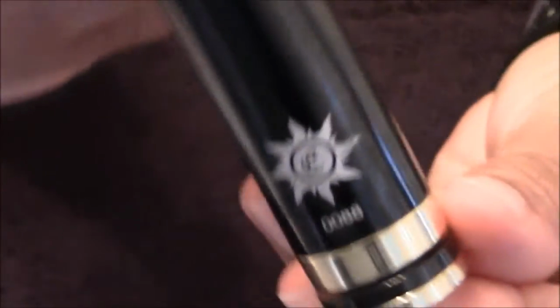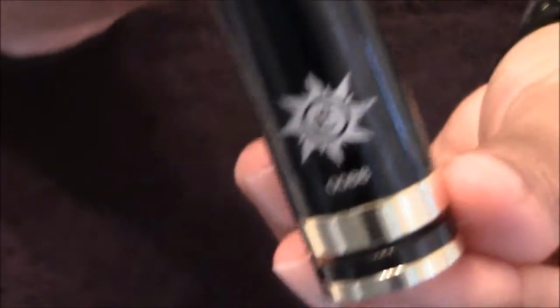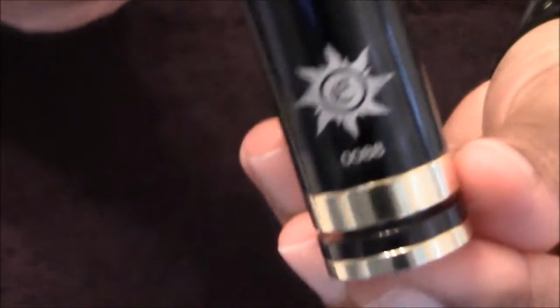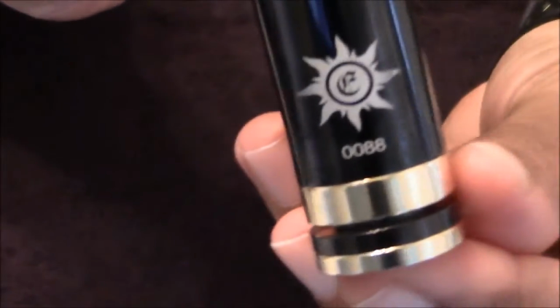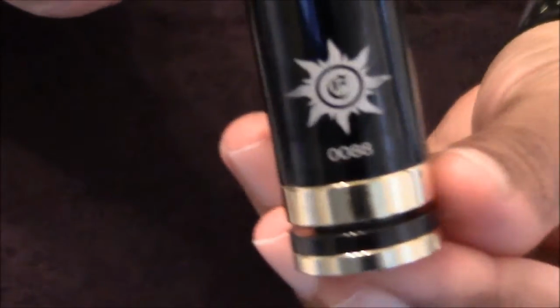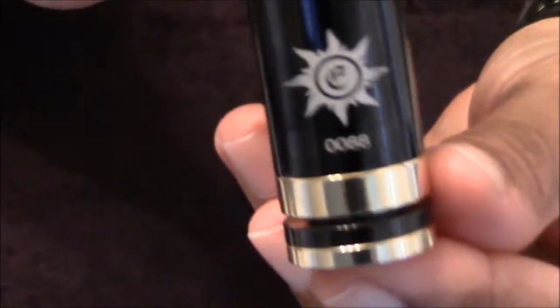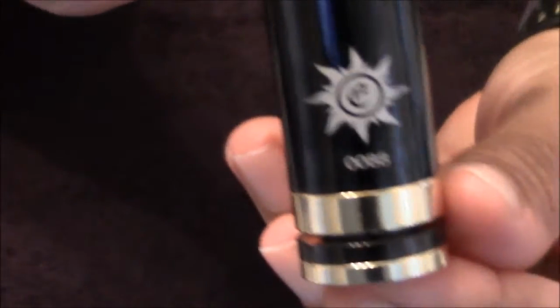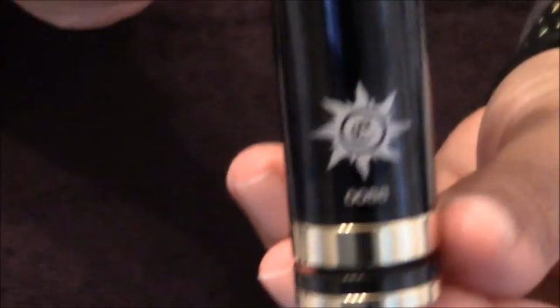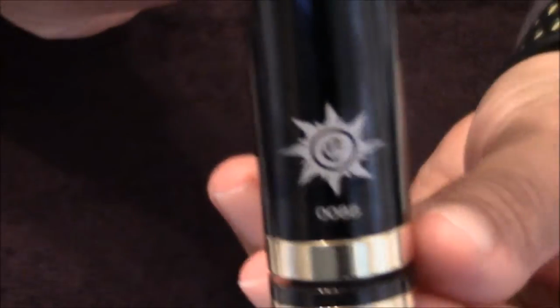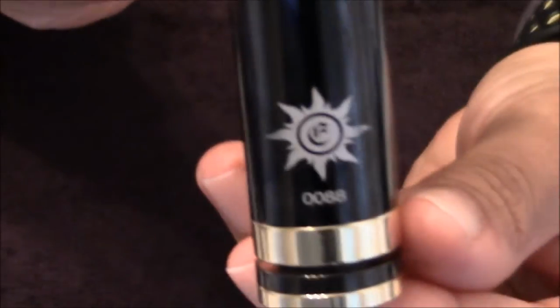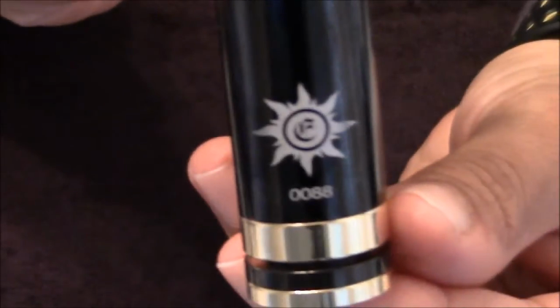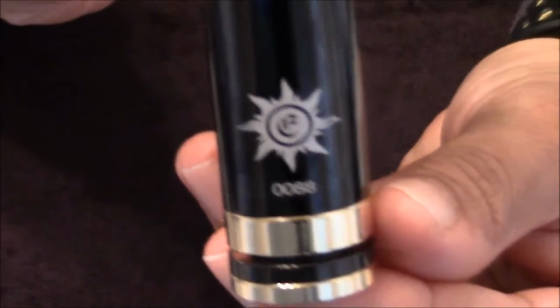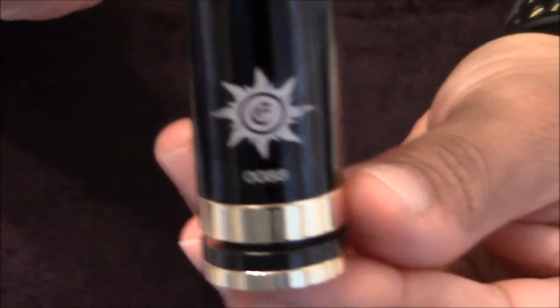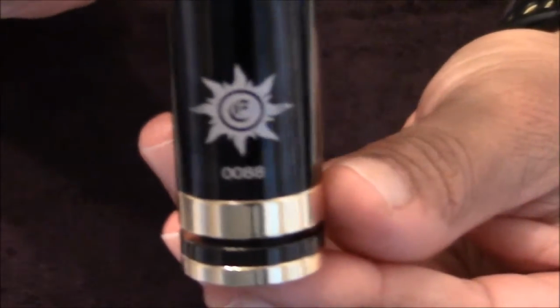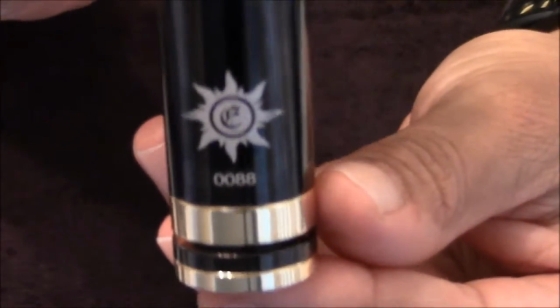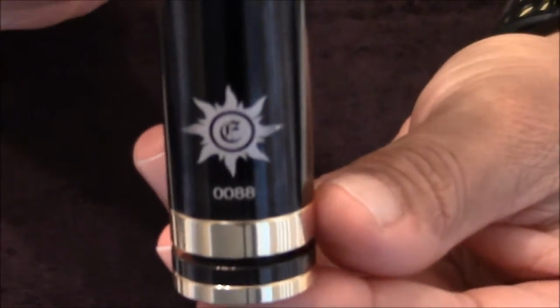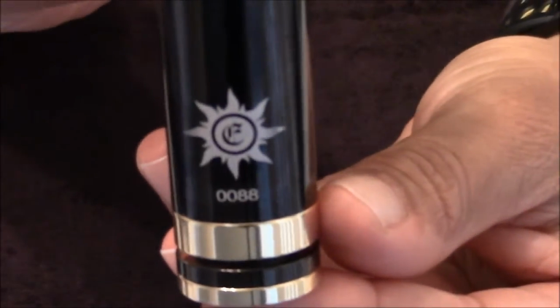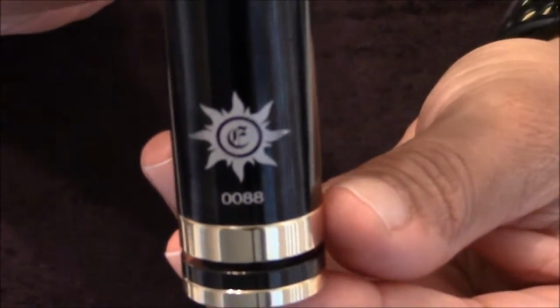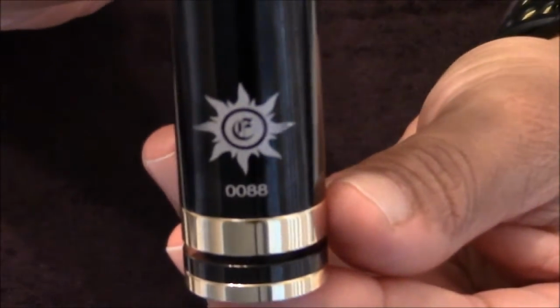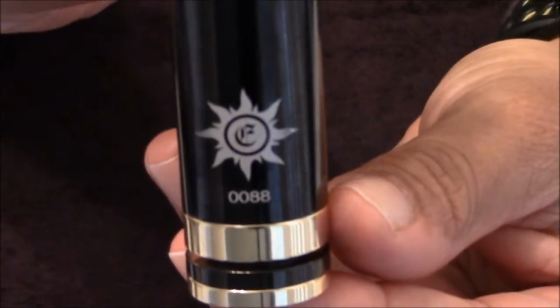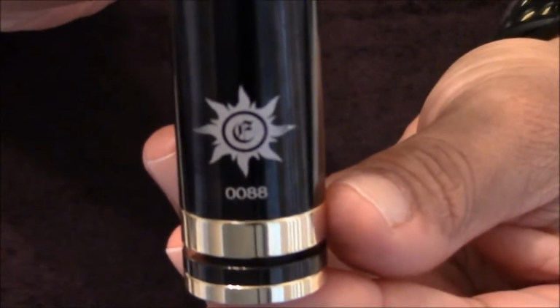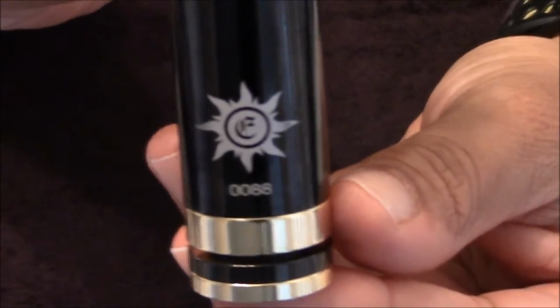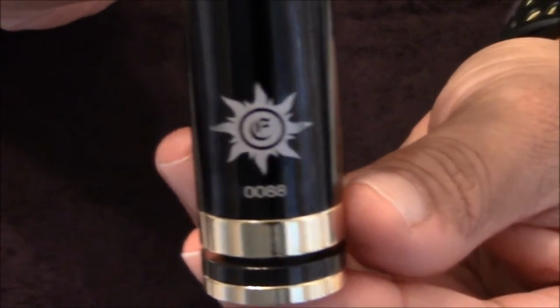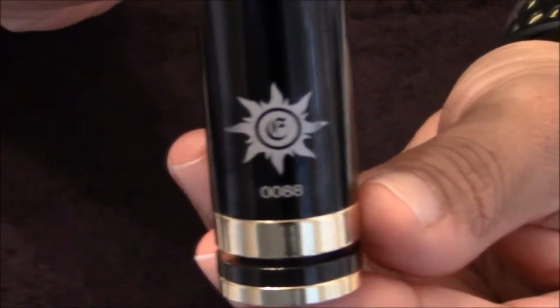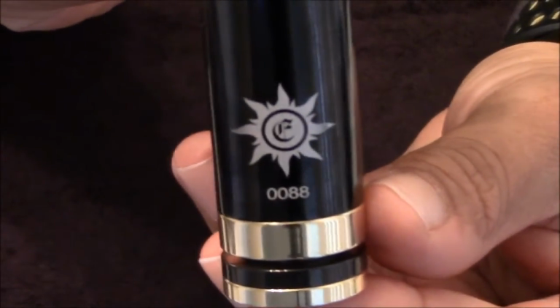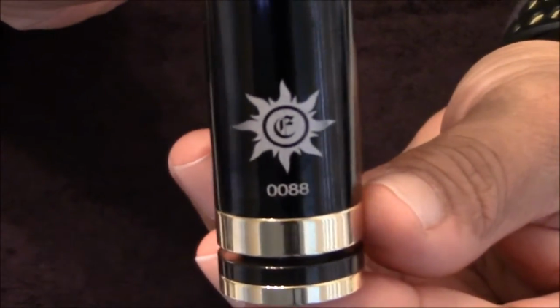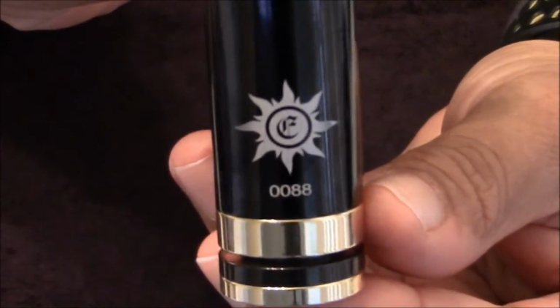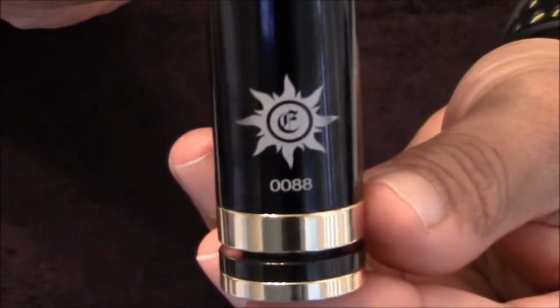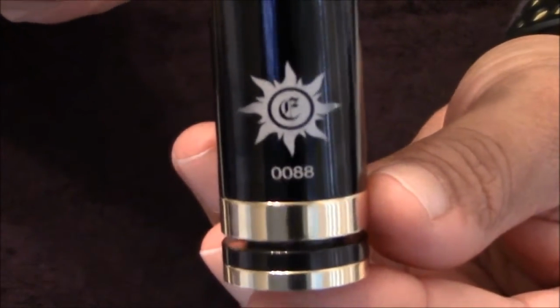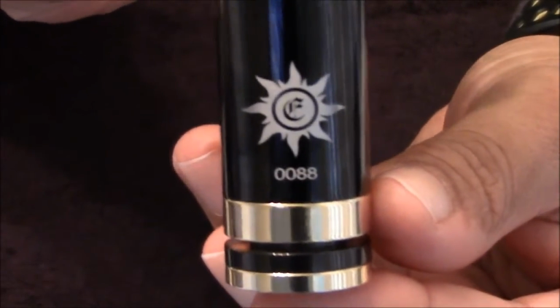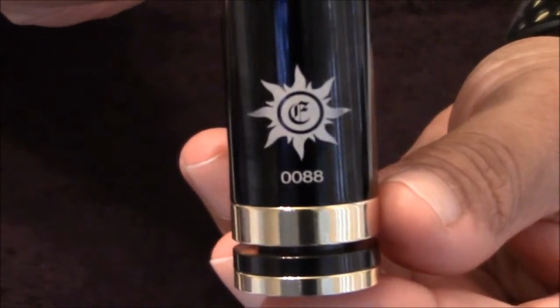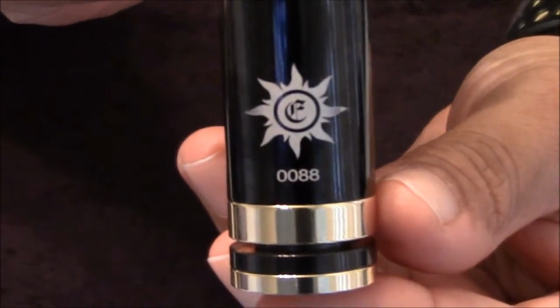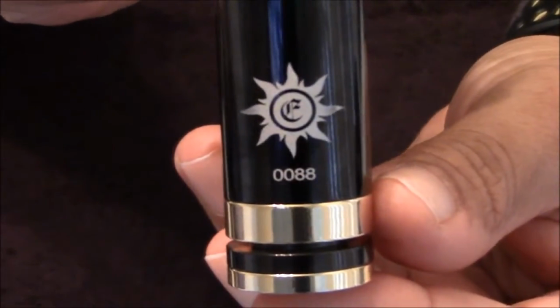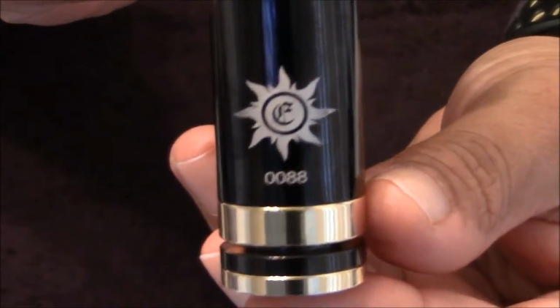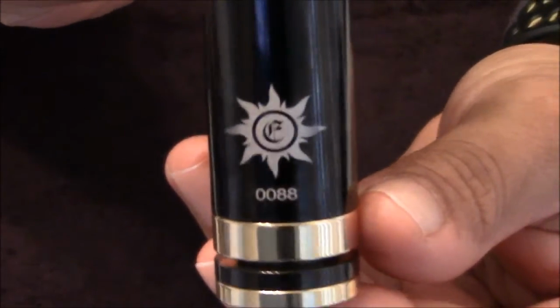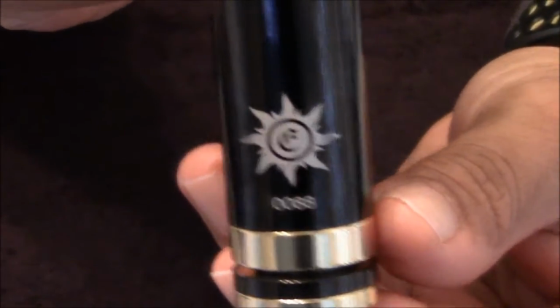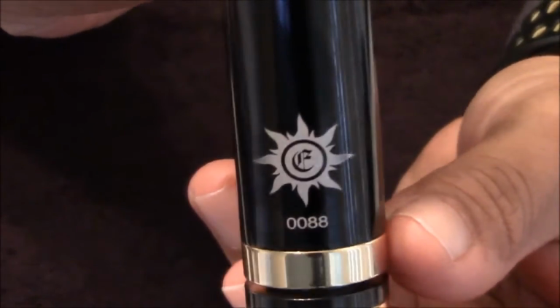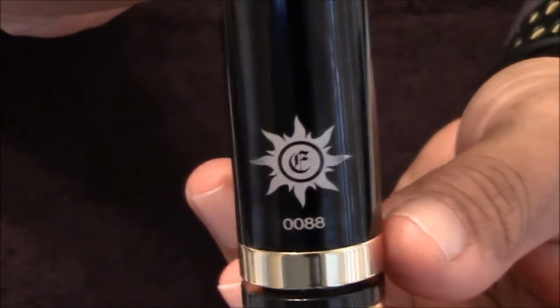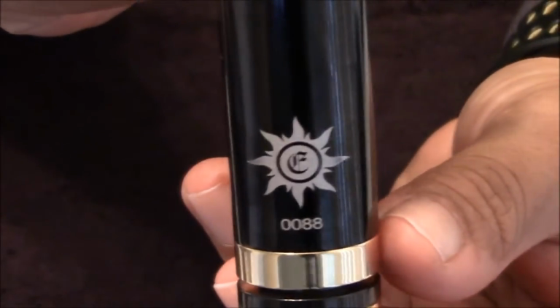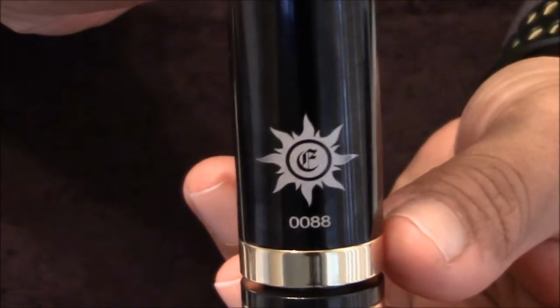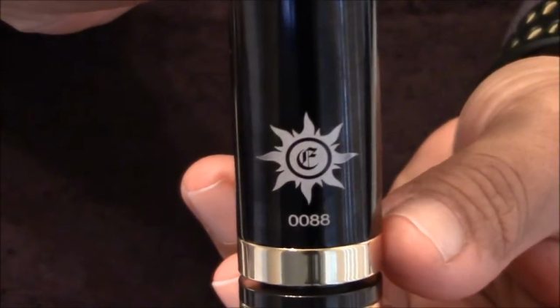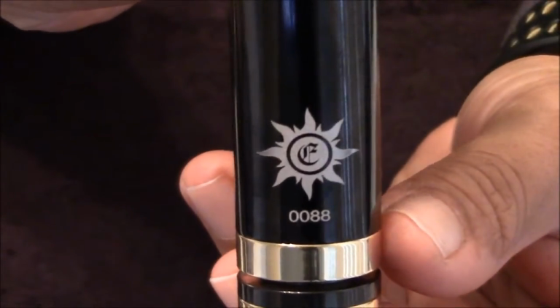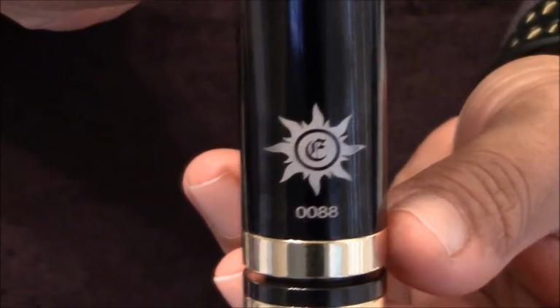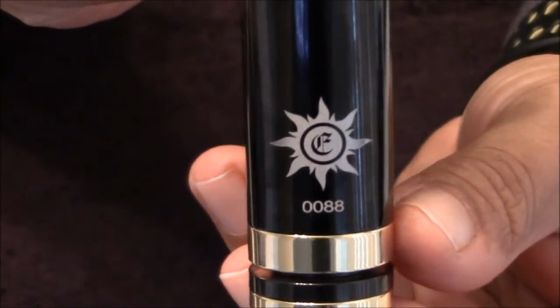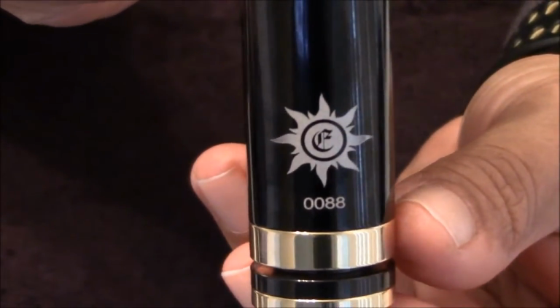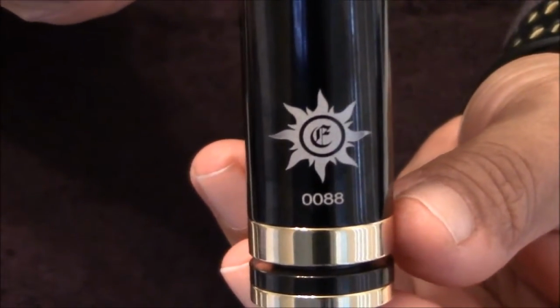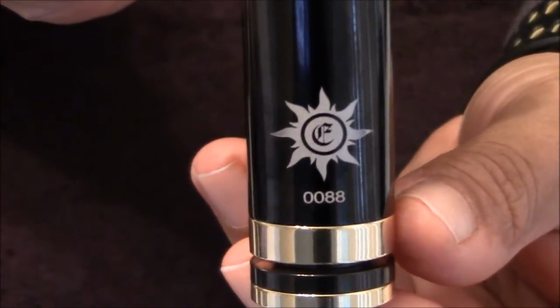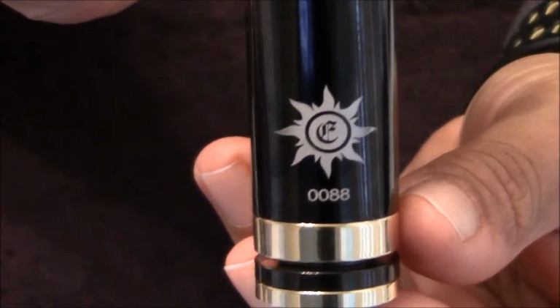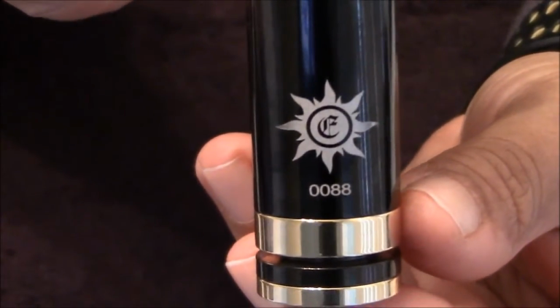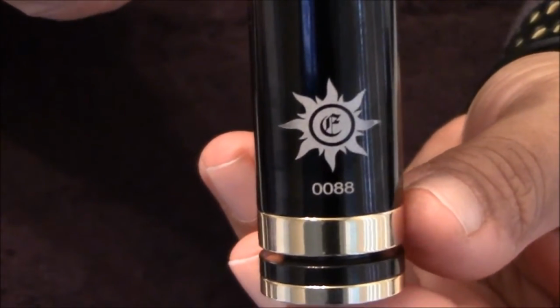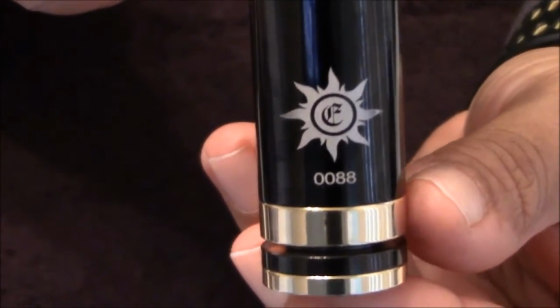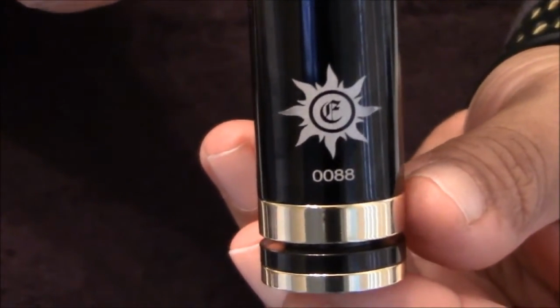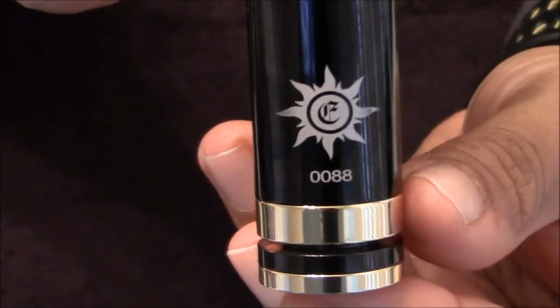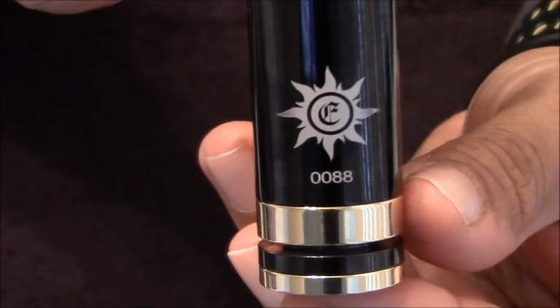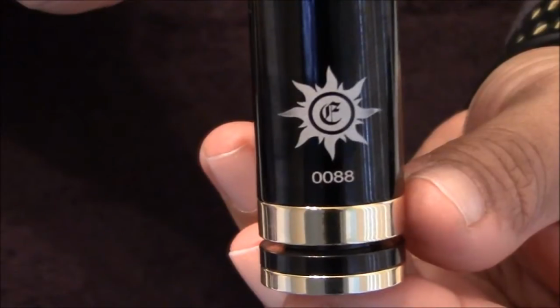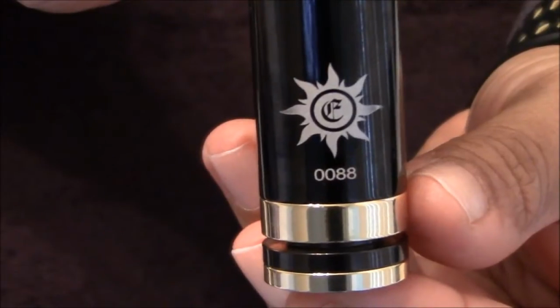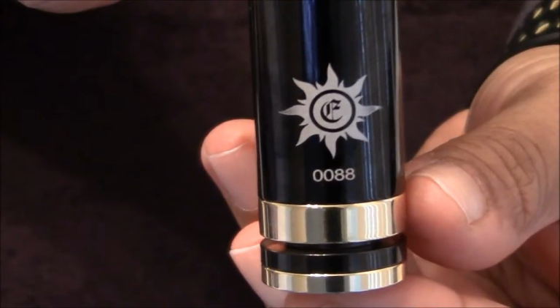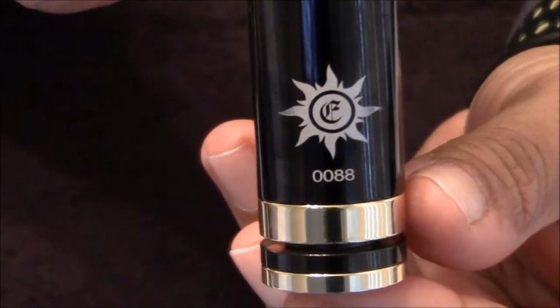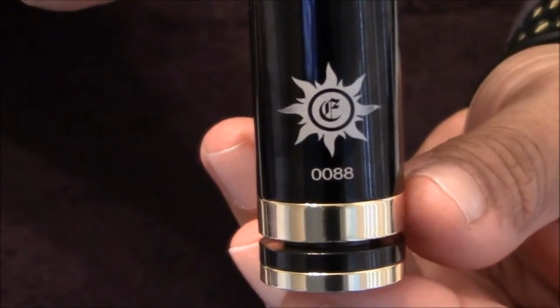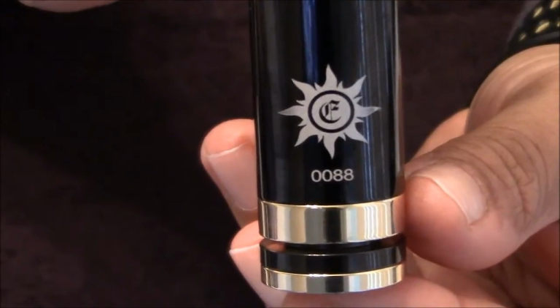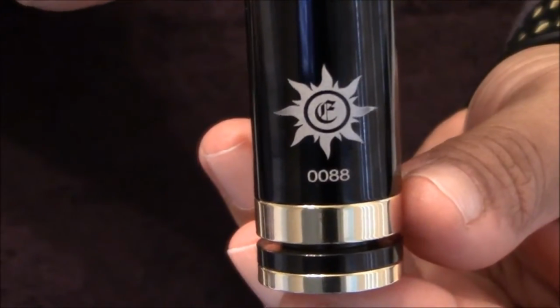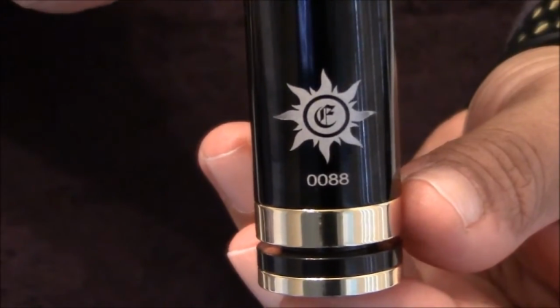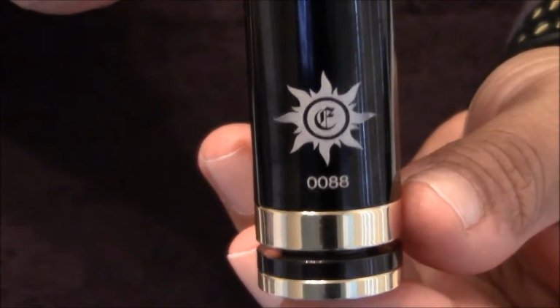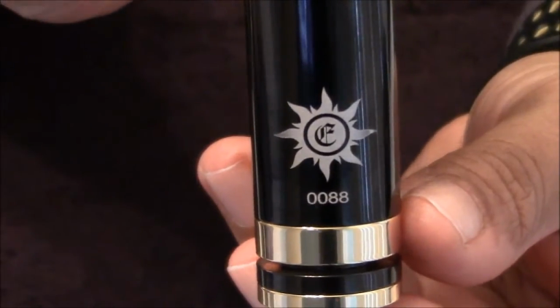There's a look at it — it's like a sun, and then it's got the Caravella logo there.